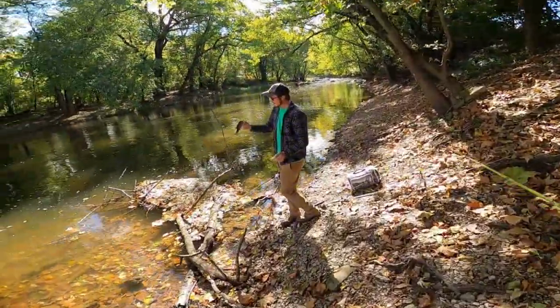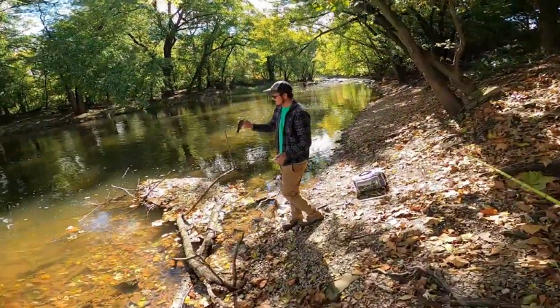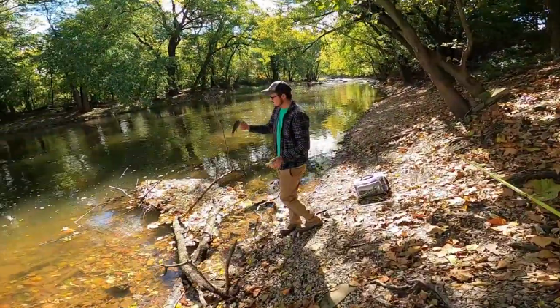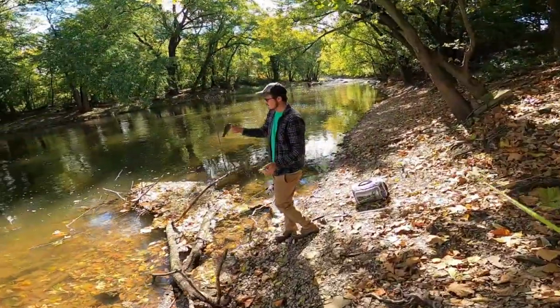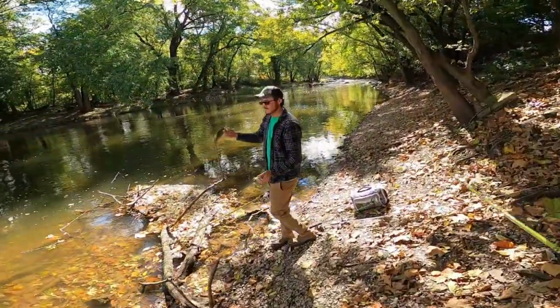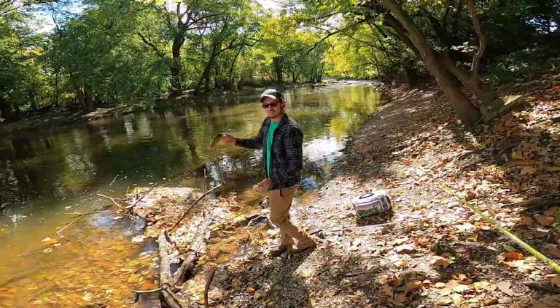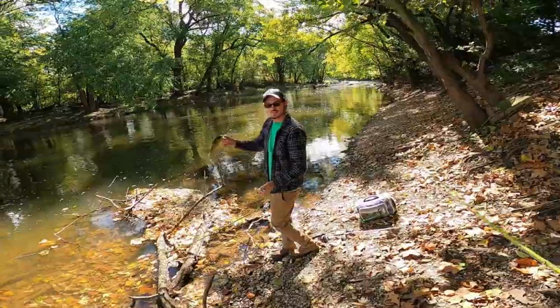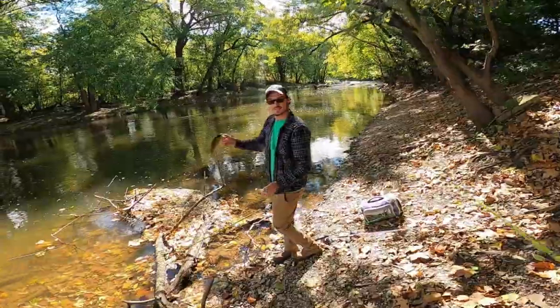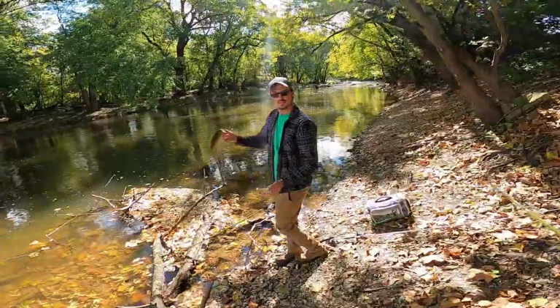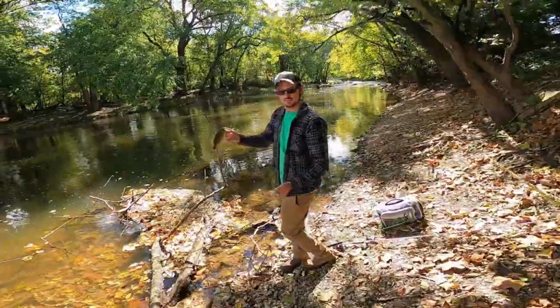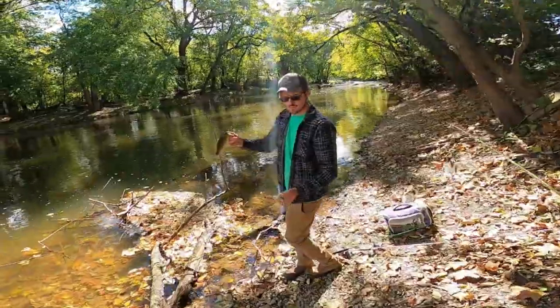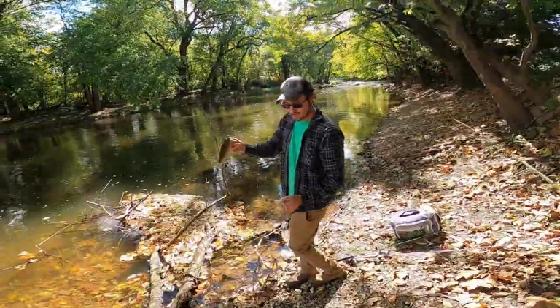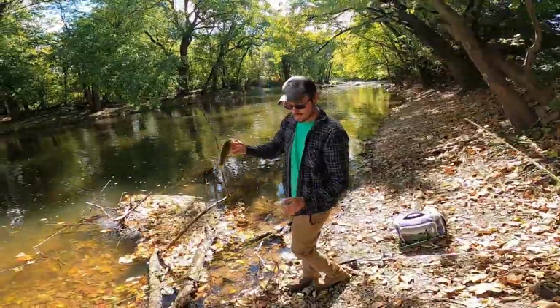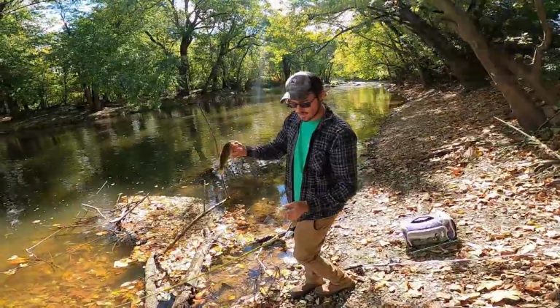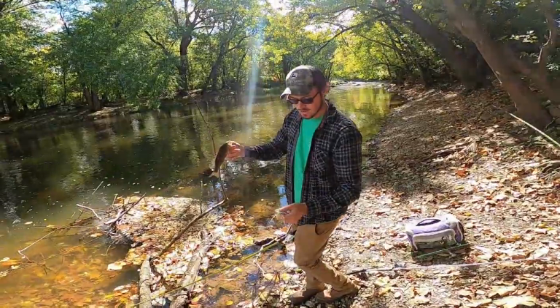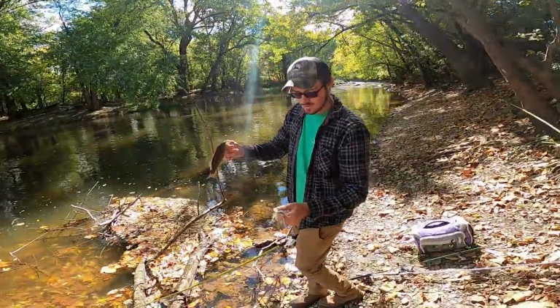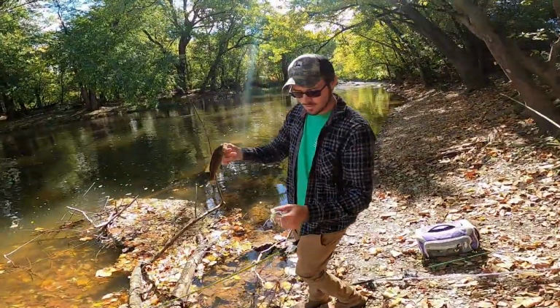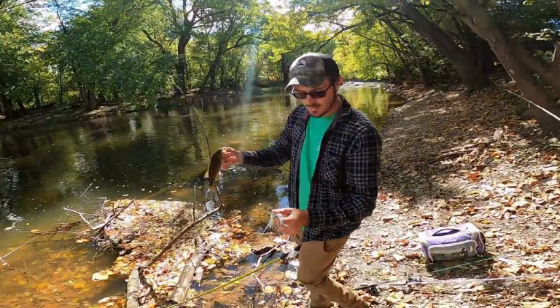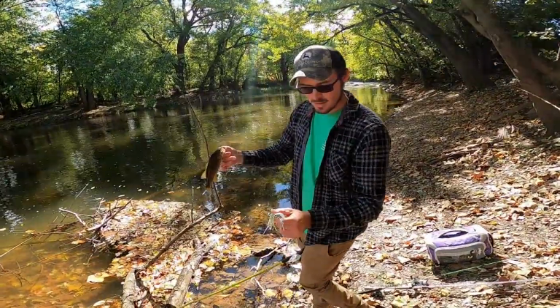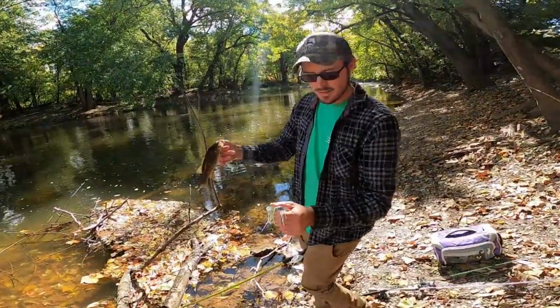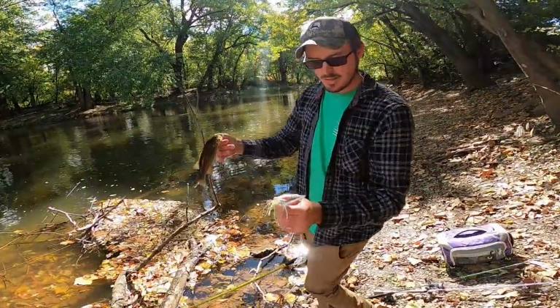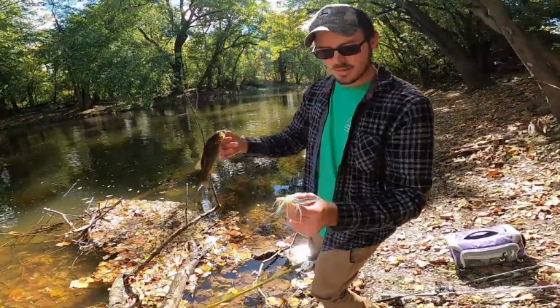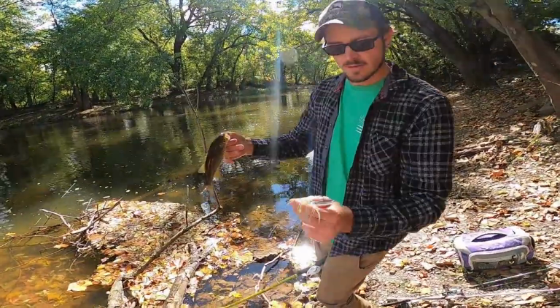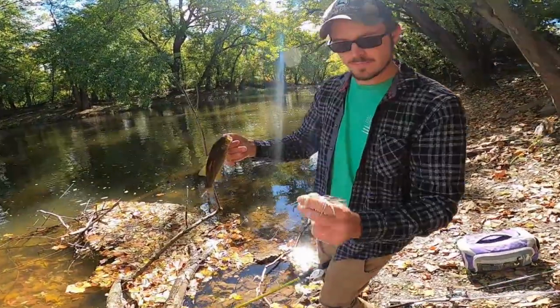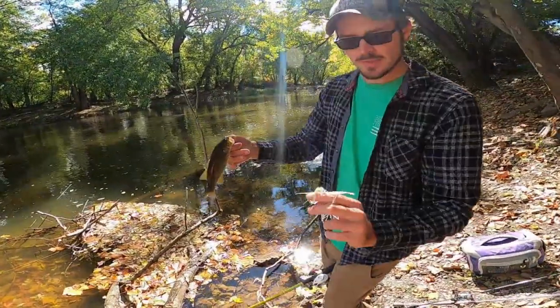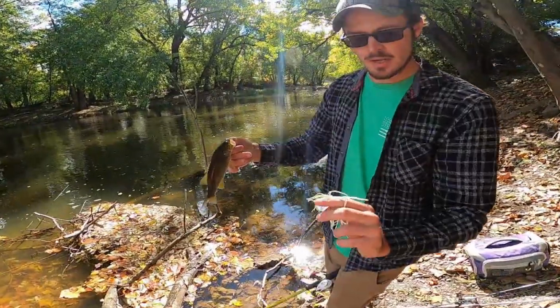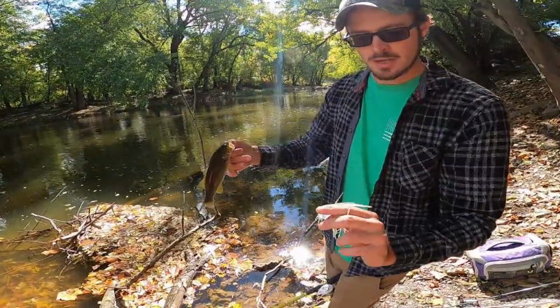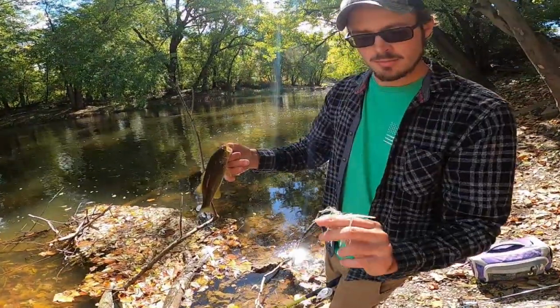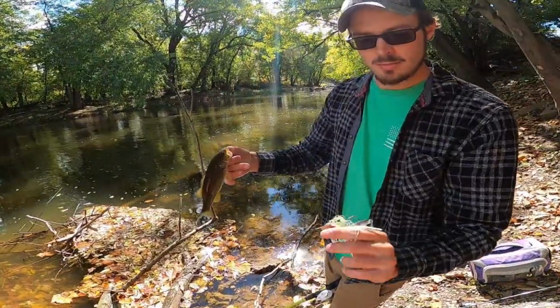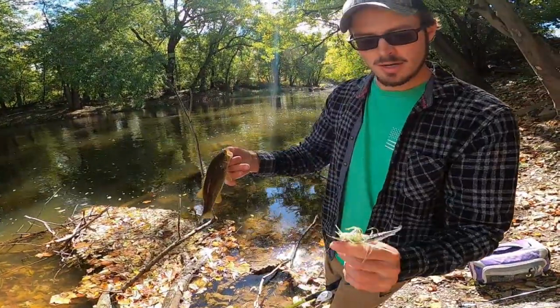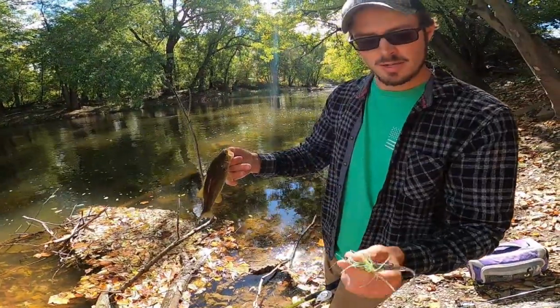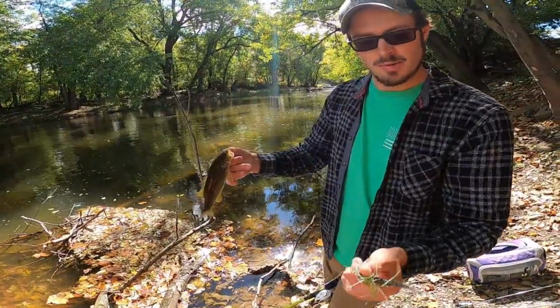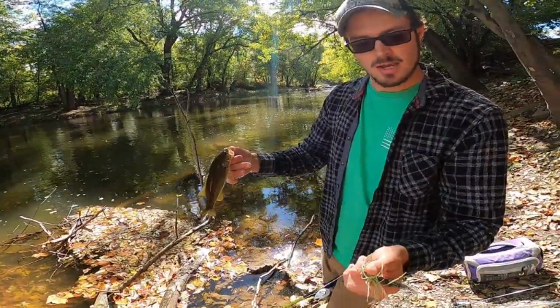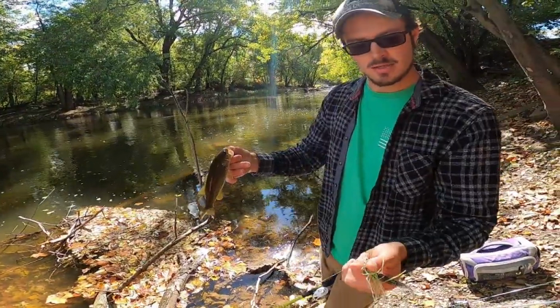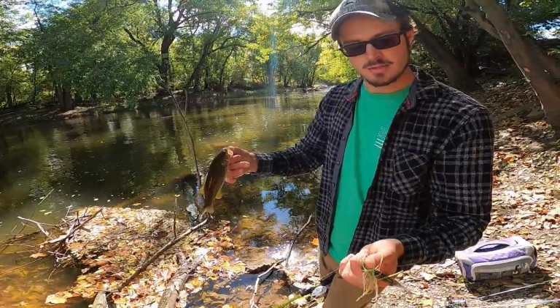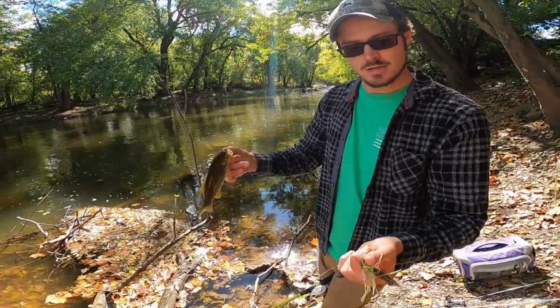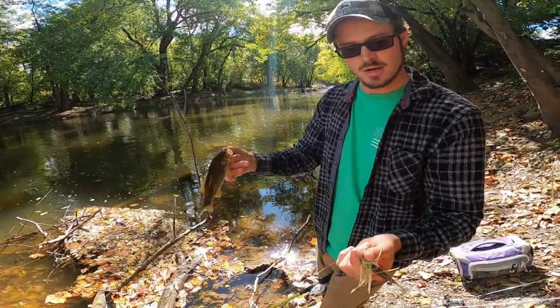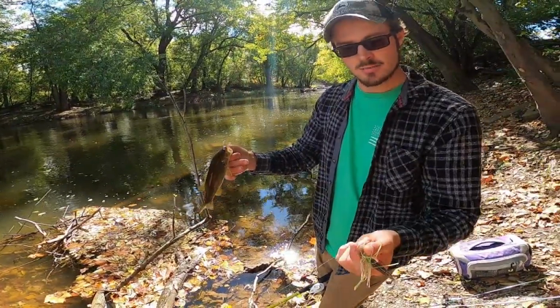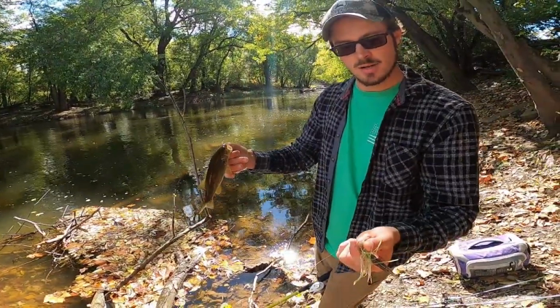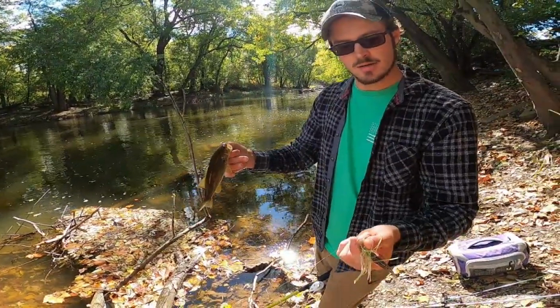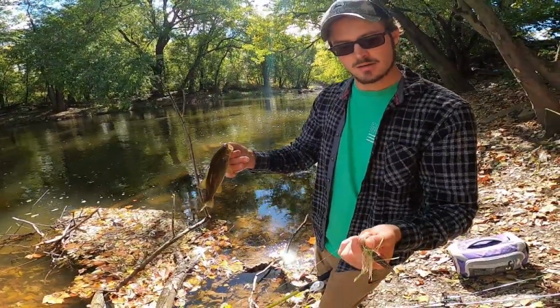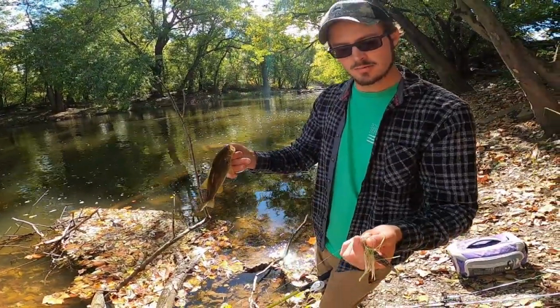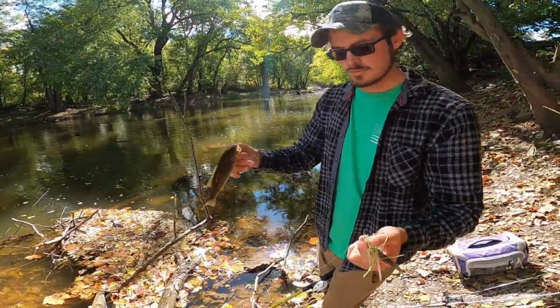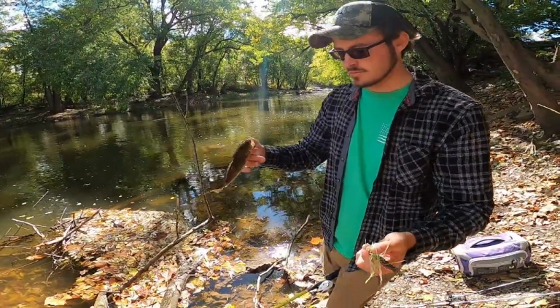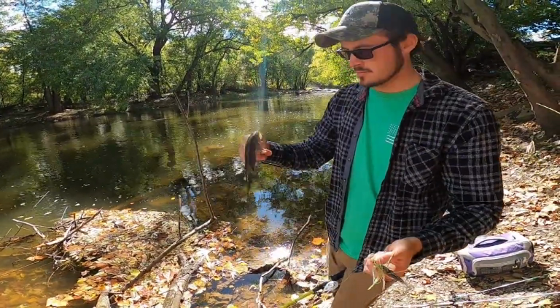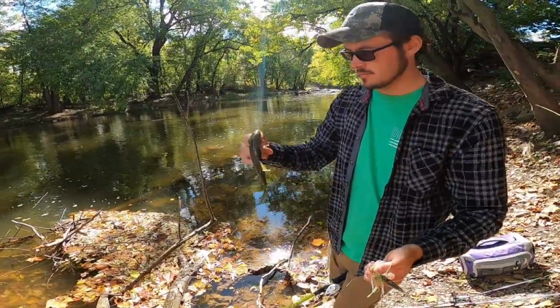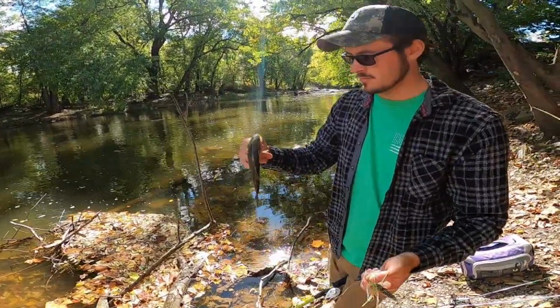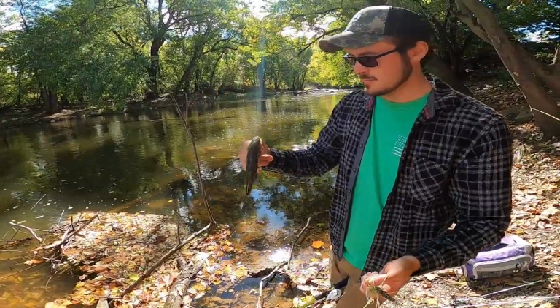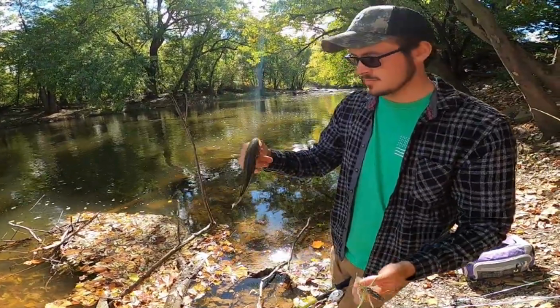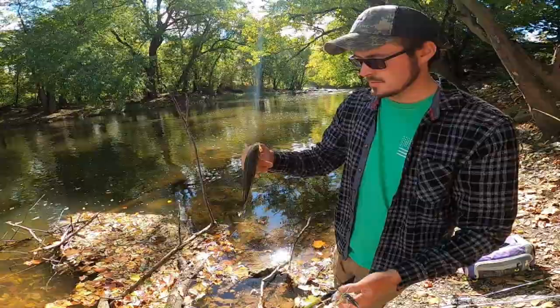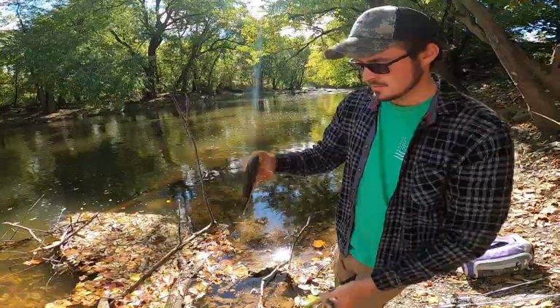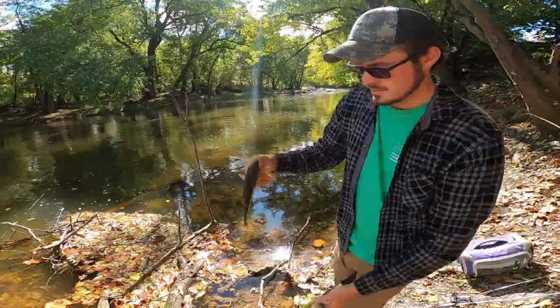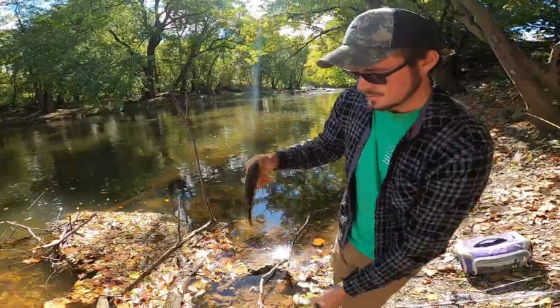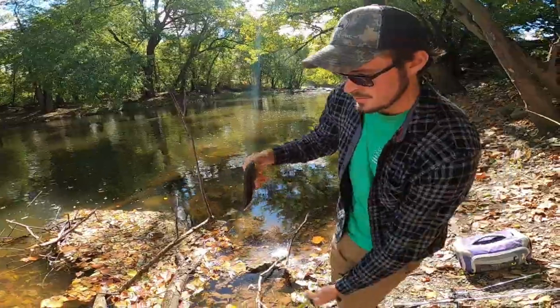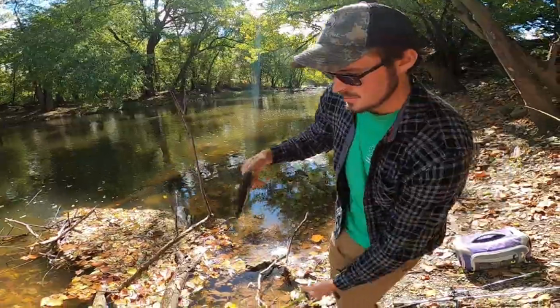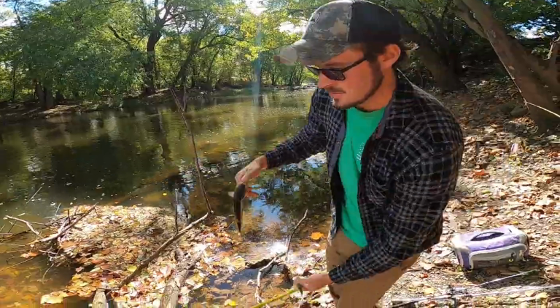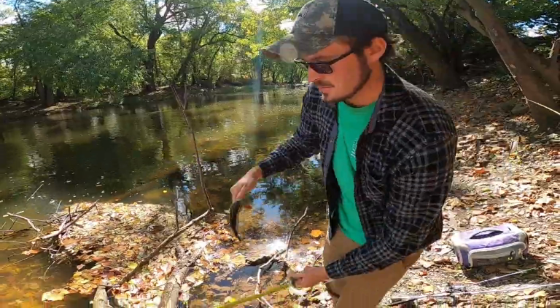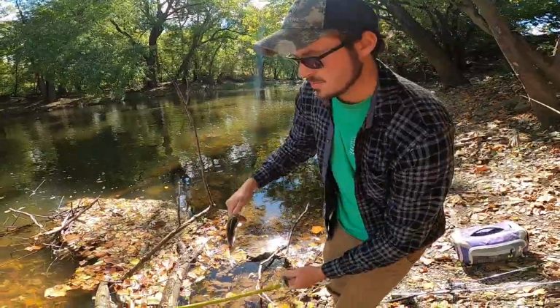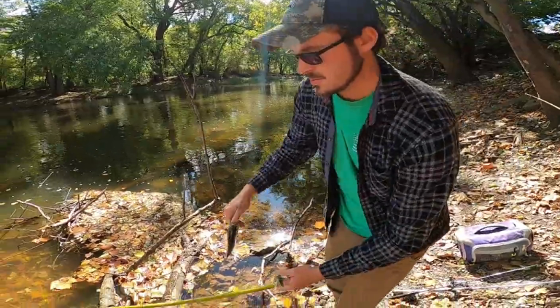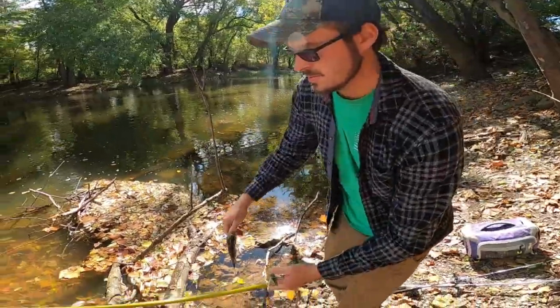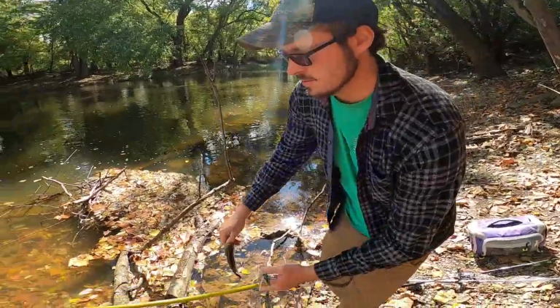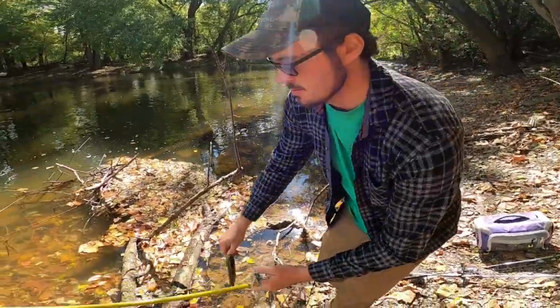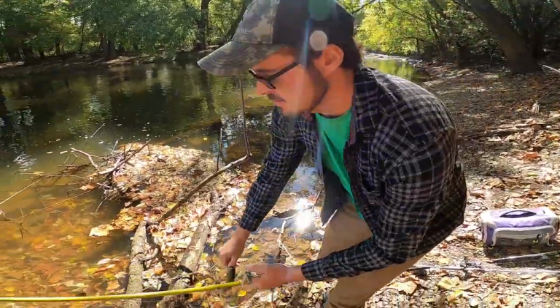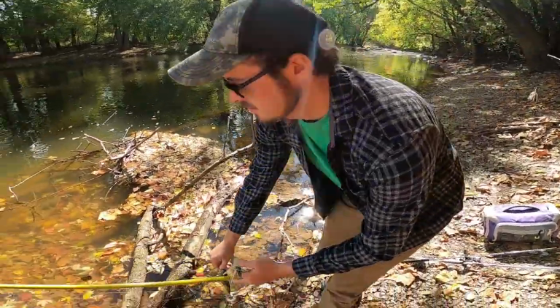Look at that guys! It's a little smallie on the Mini Max Chatterbait. And I got a little guy — first guy of the day!